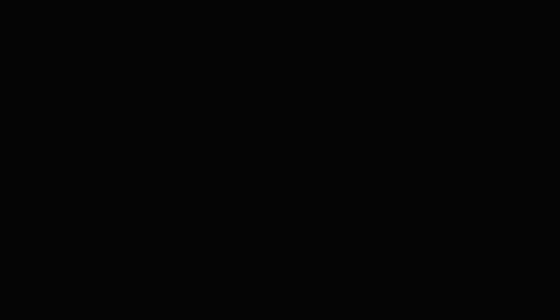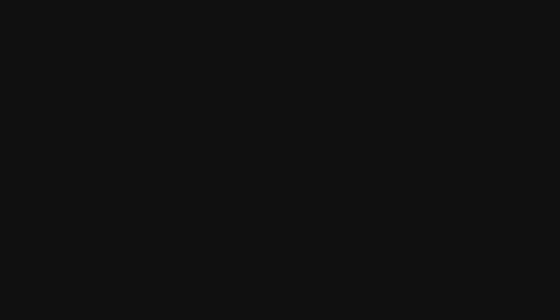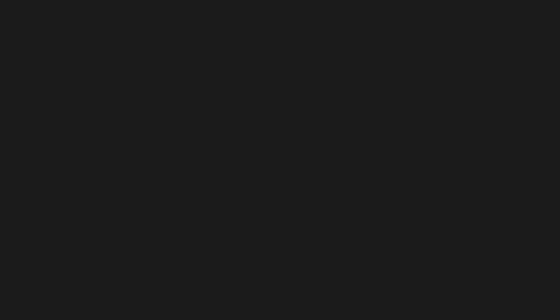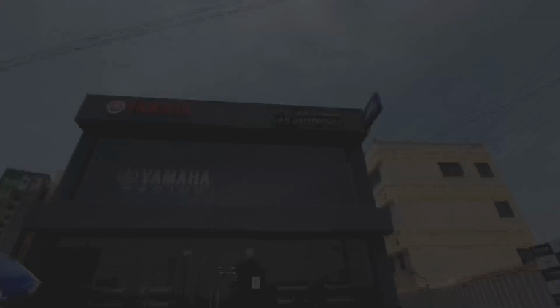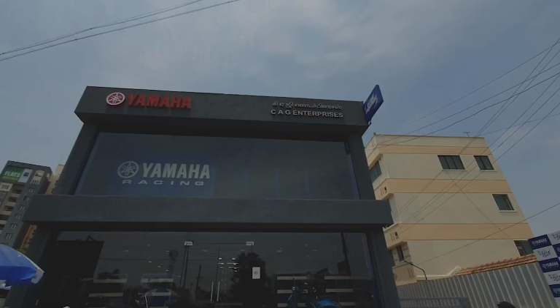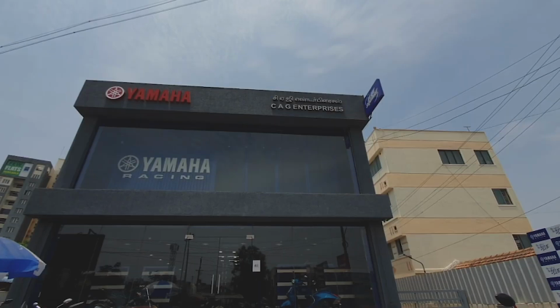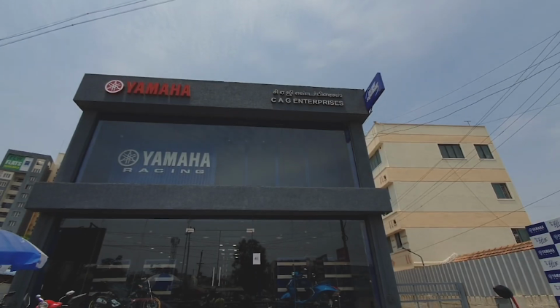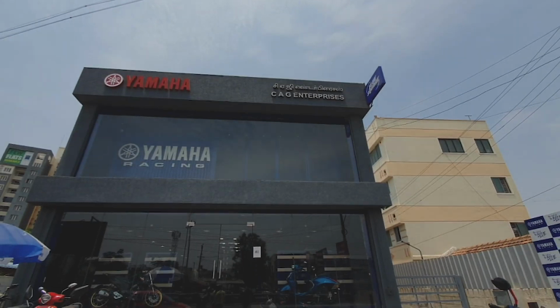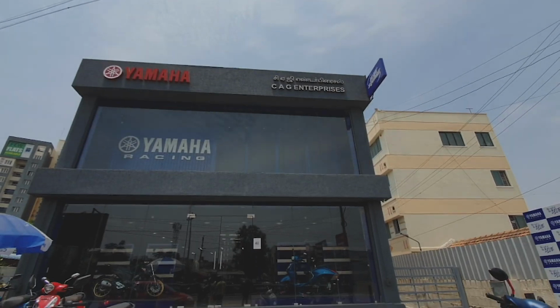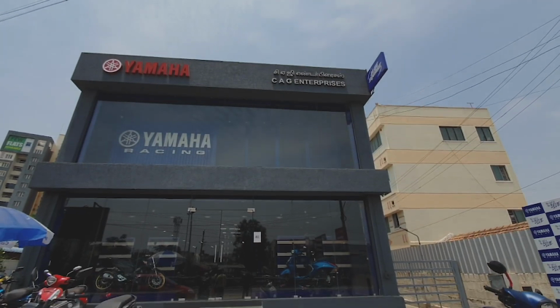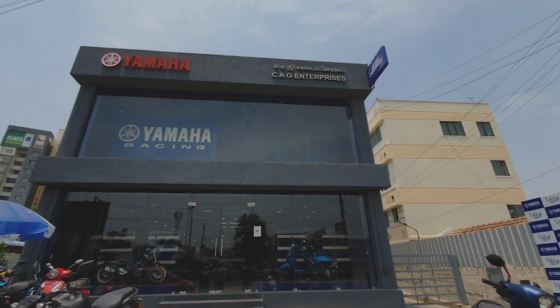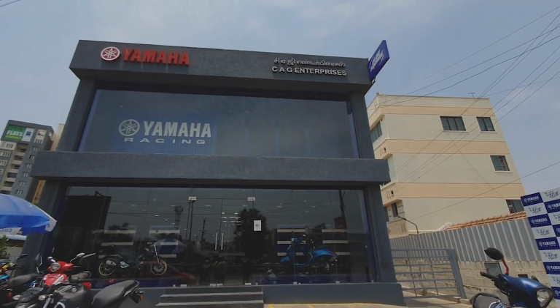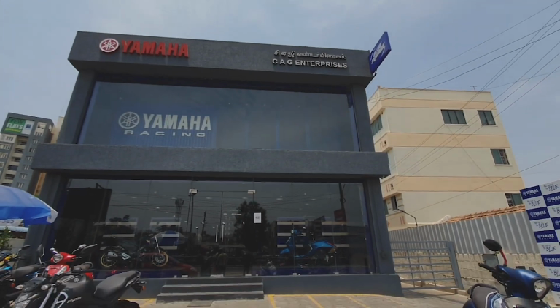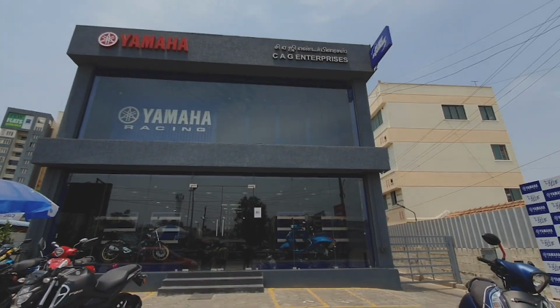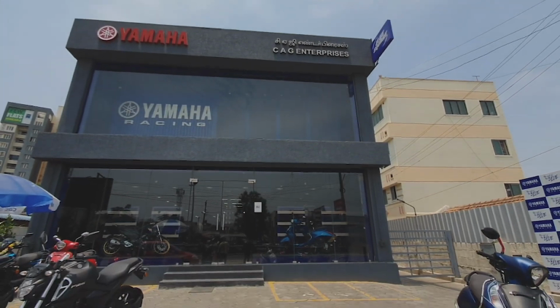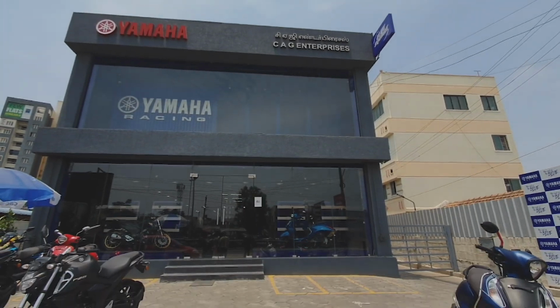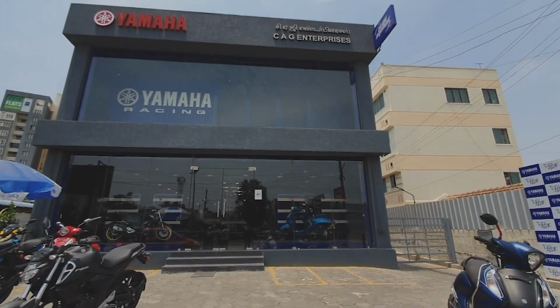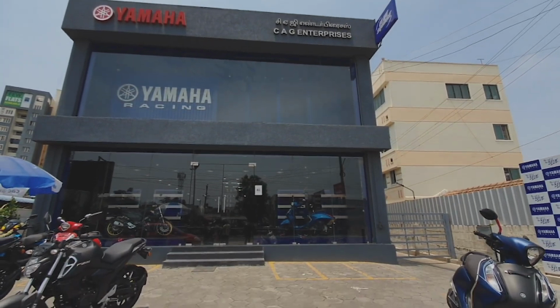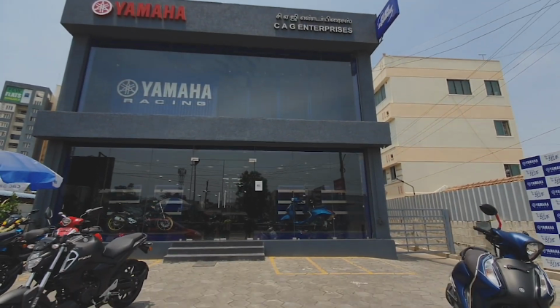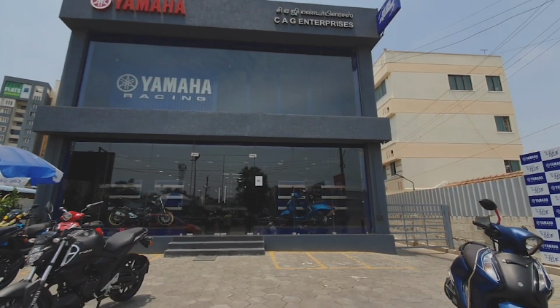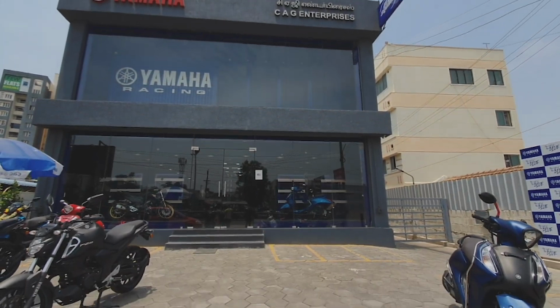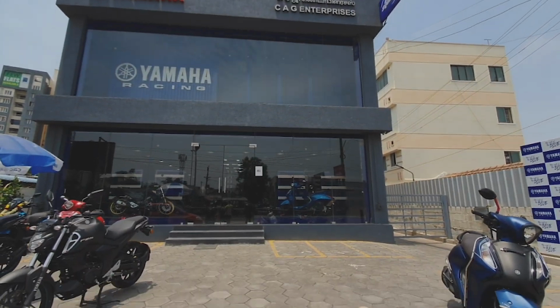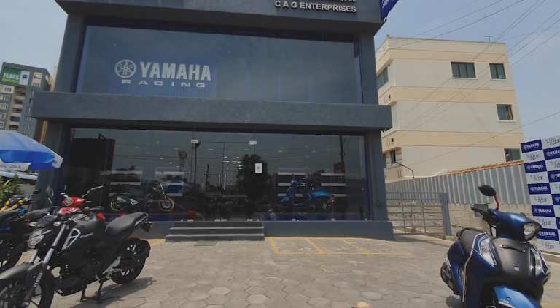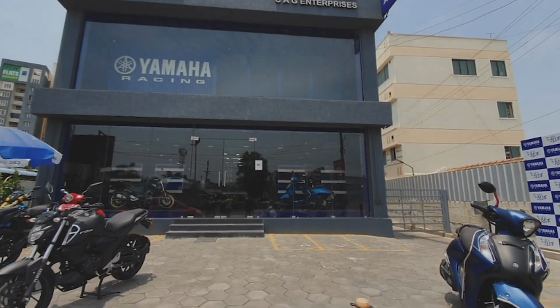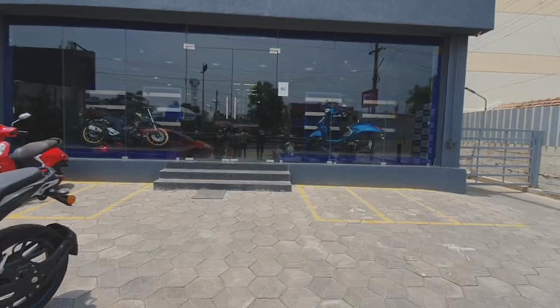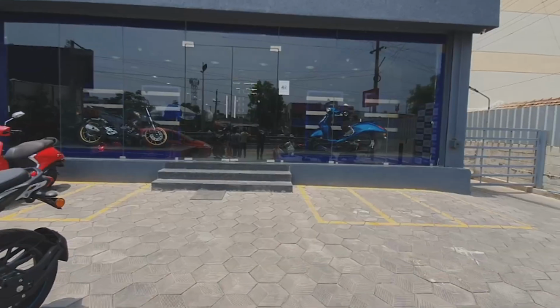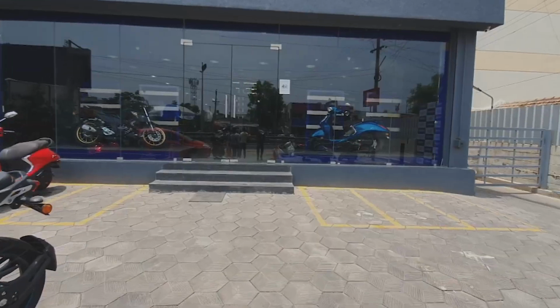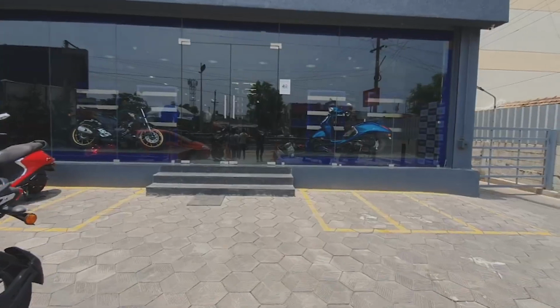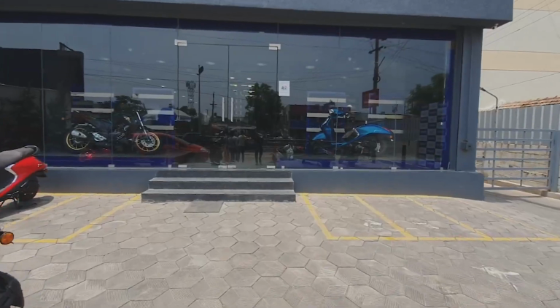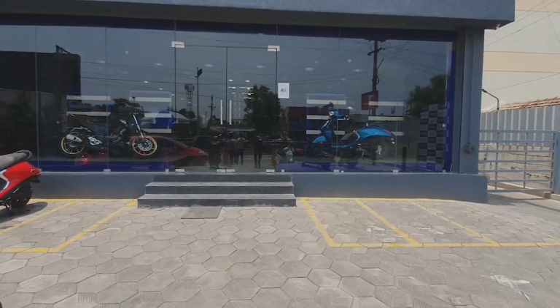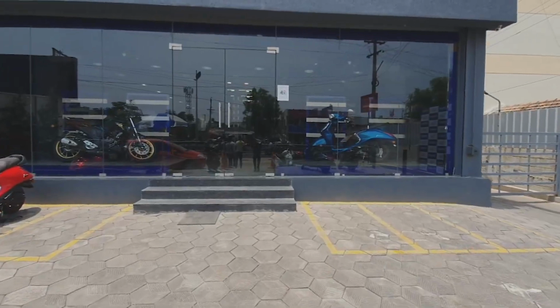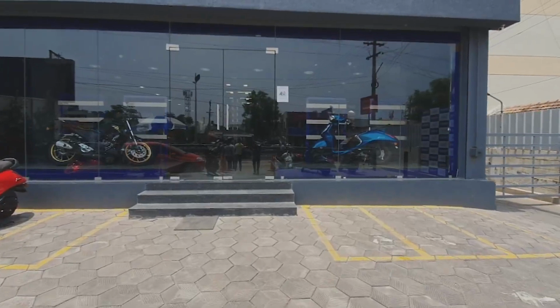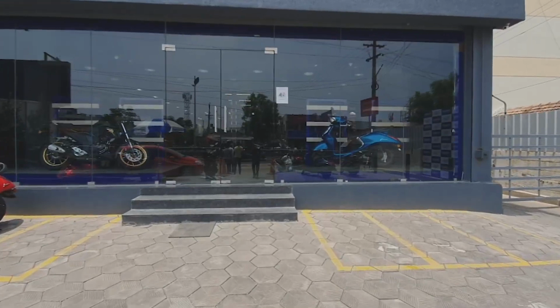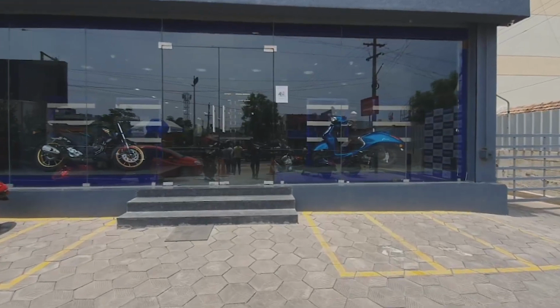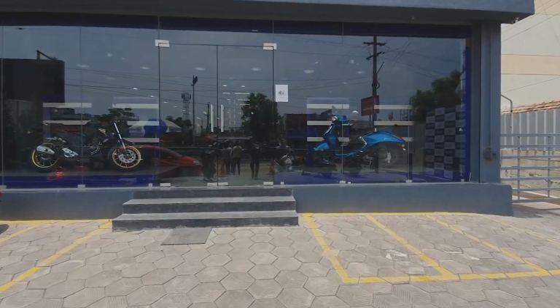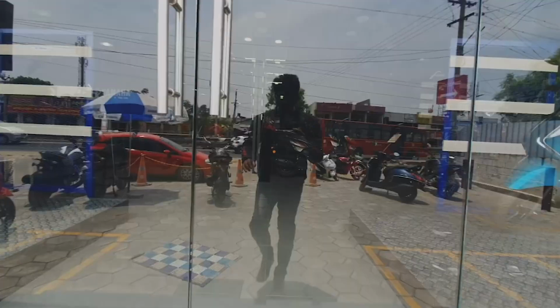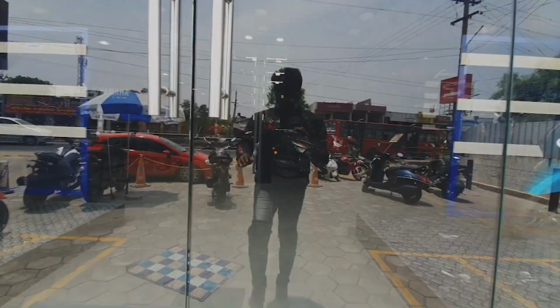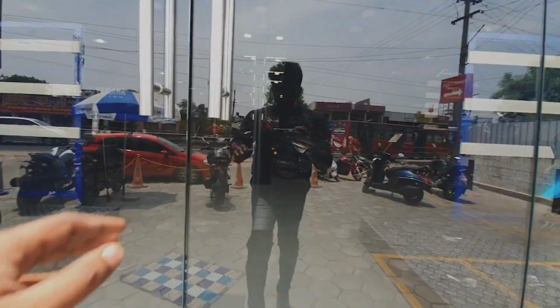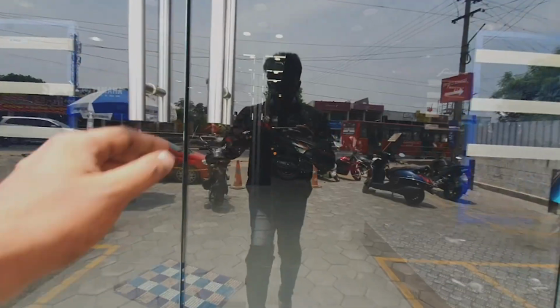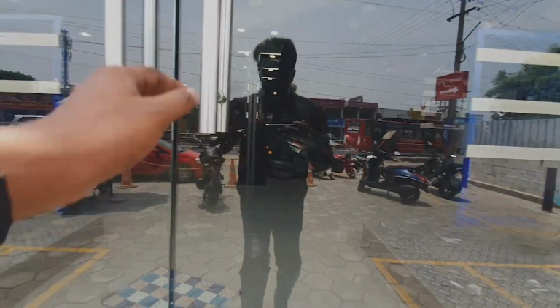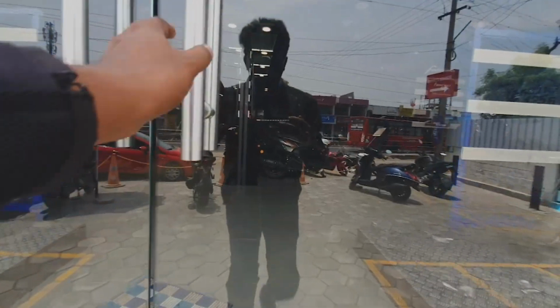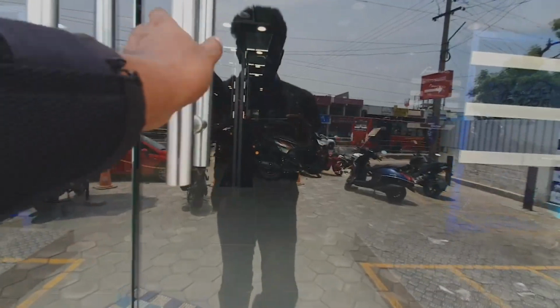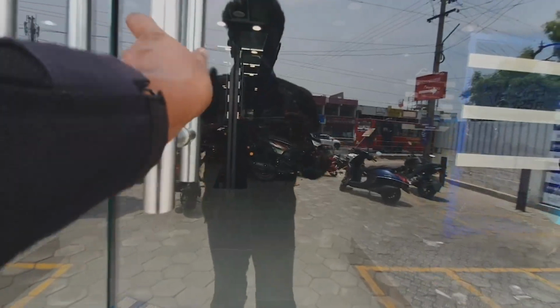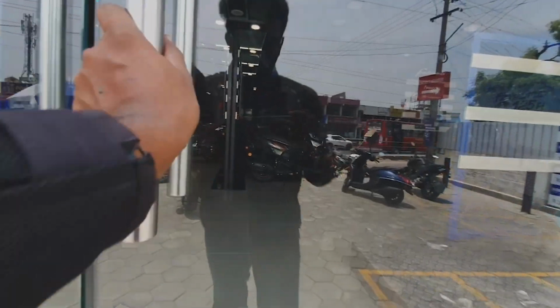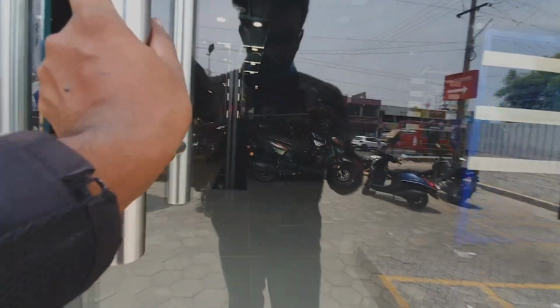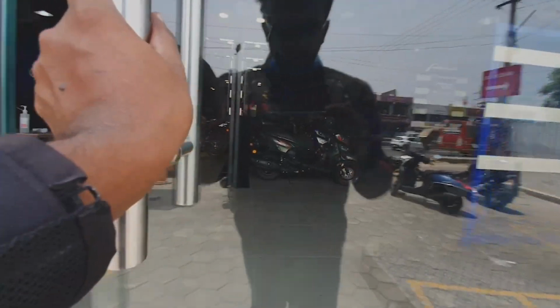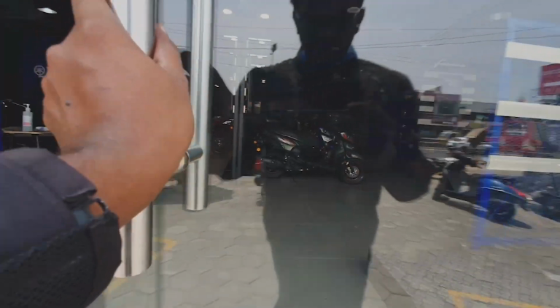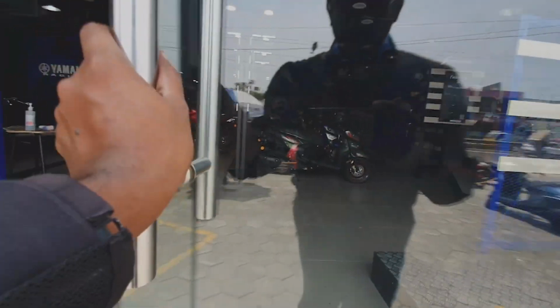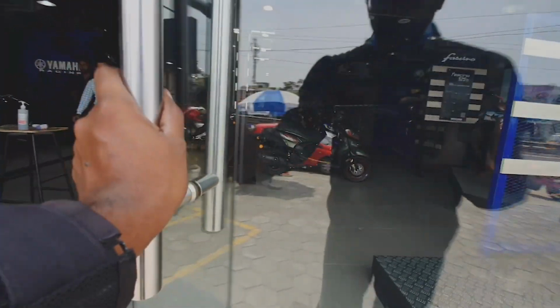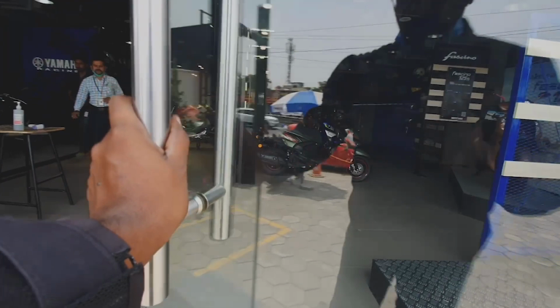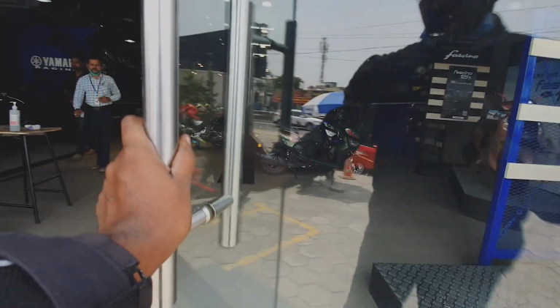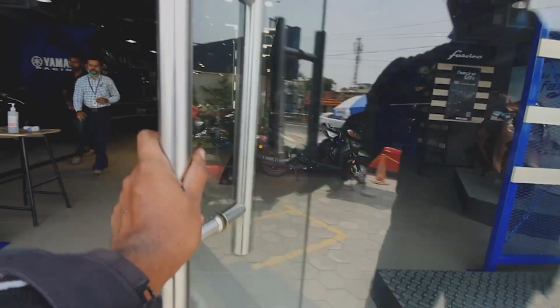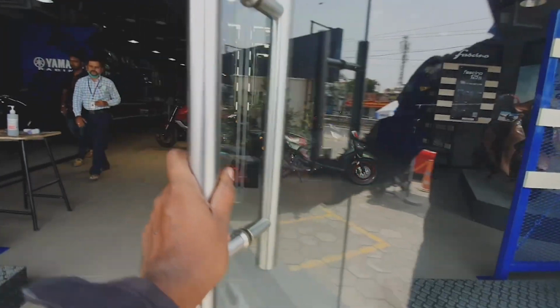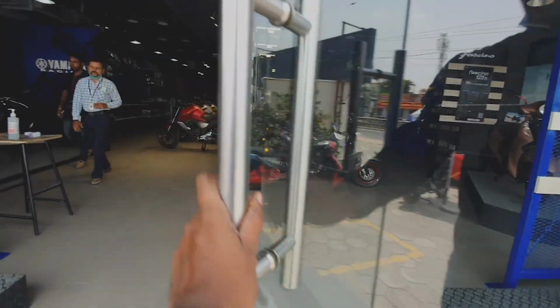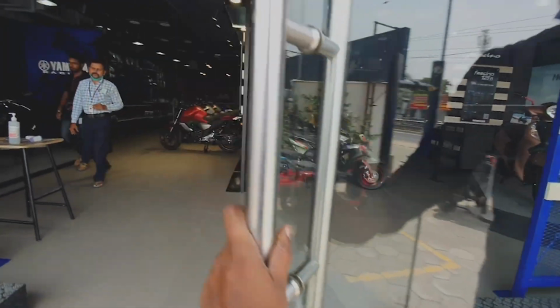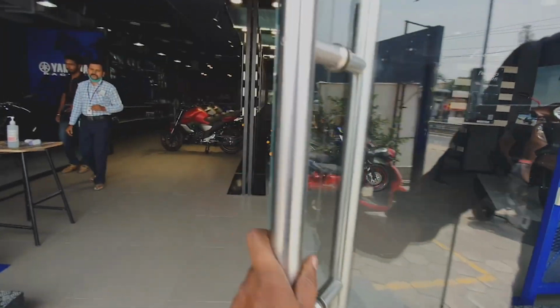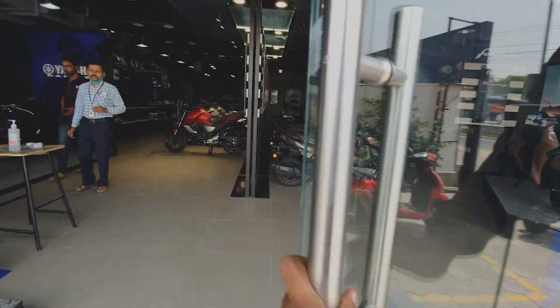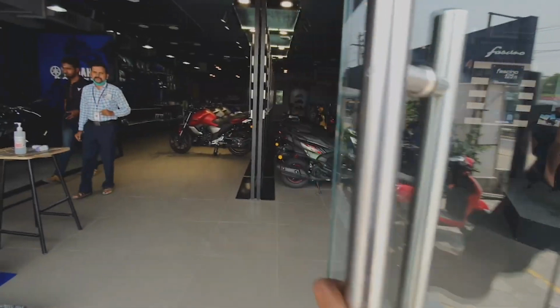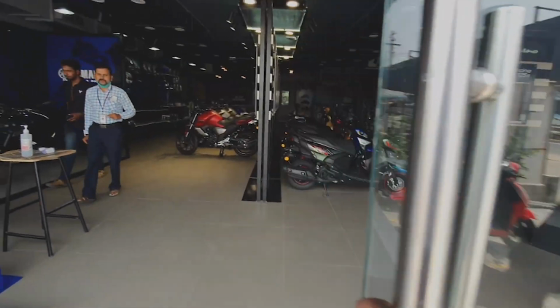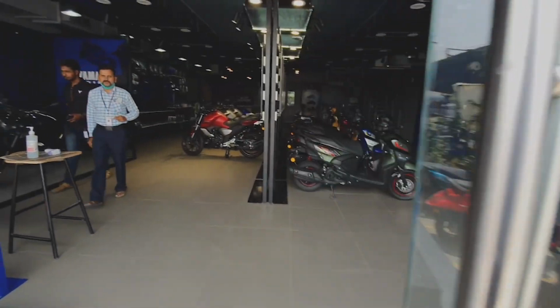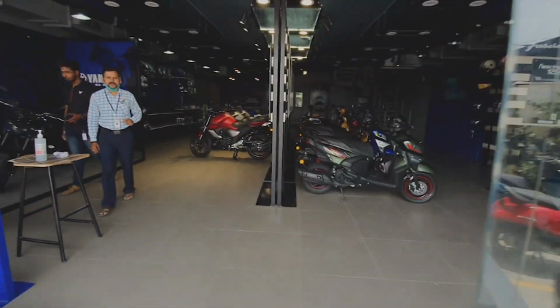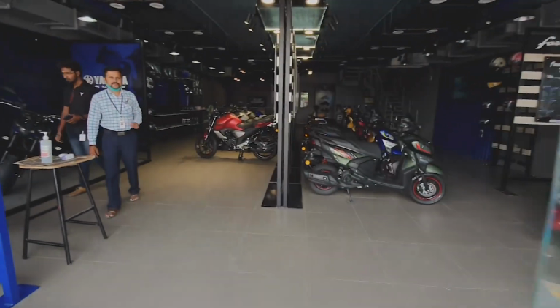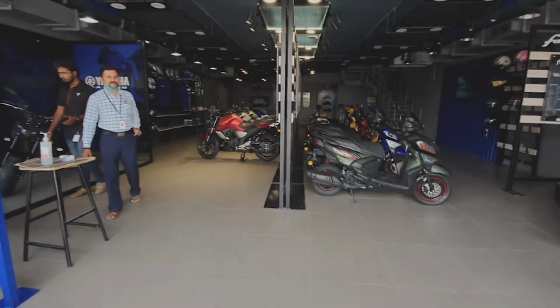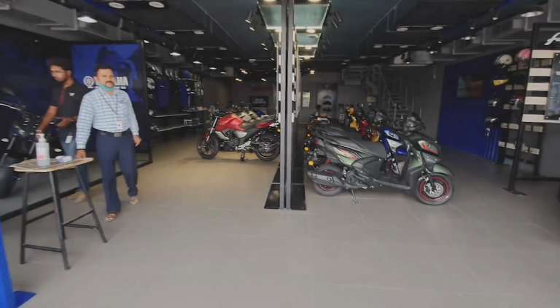Hello guys. Welcome back to our channel. I am here with you. We are looking at CAG Enterprises YAMA showroom.